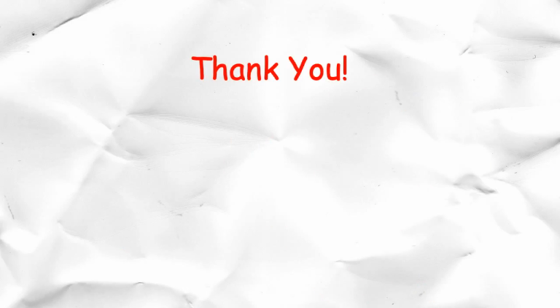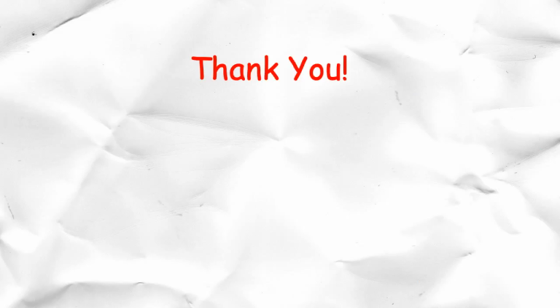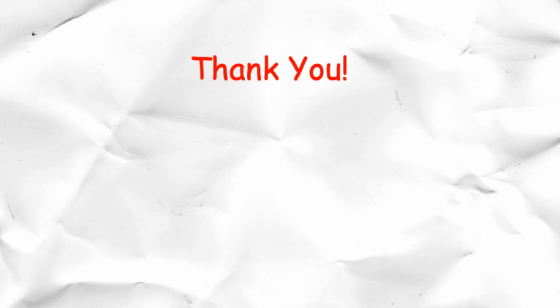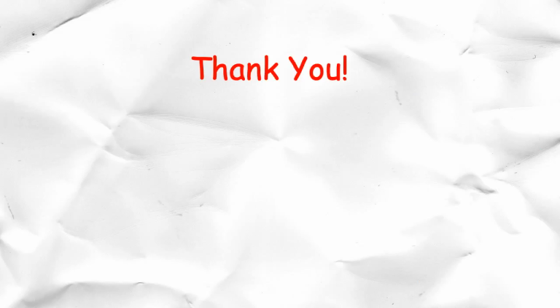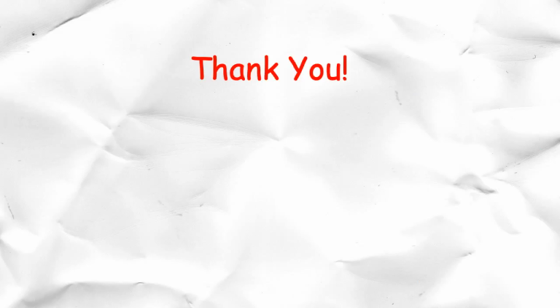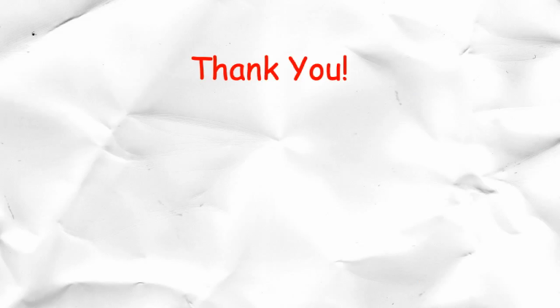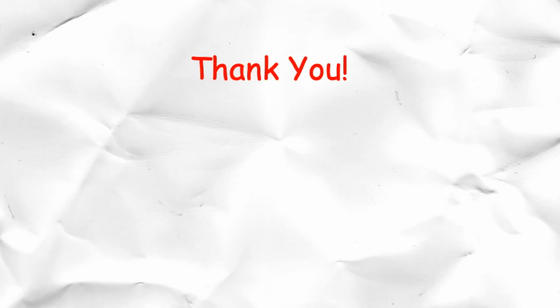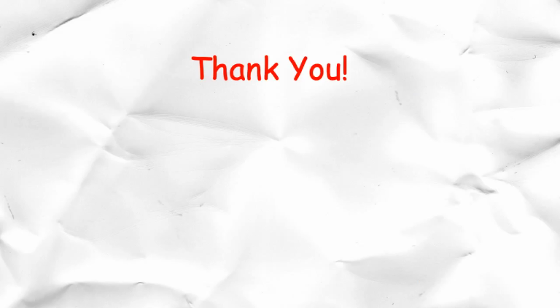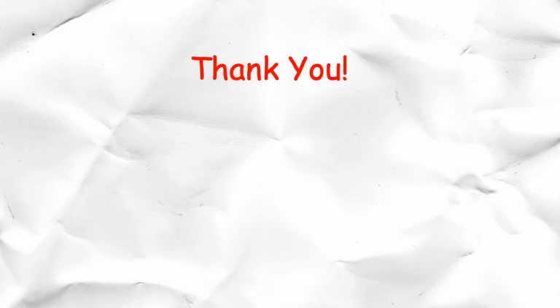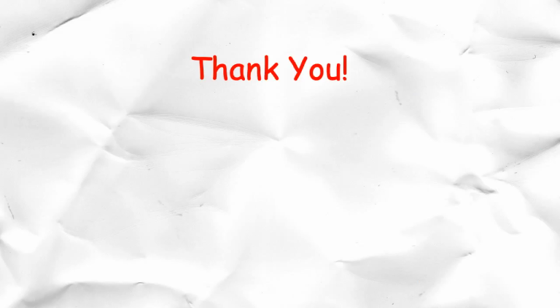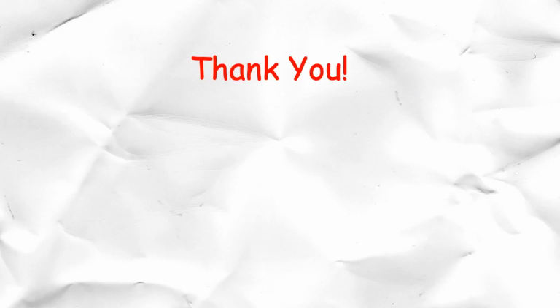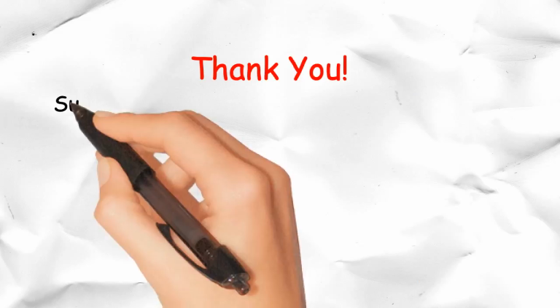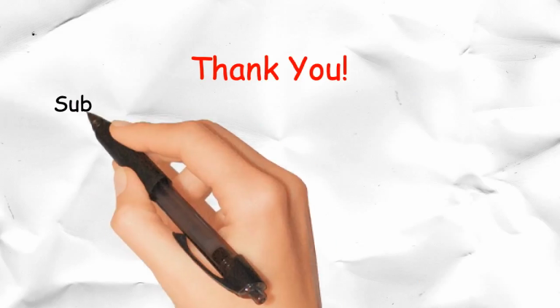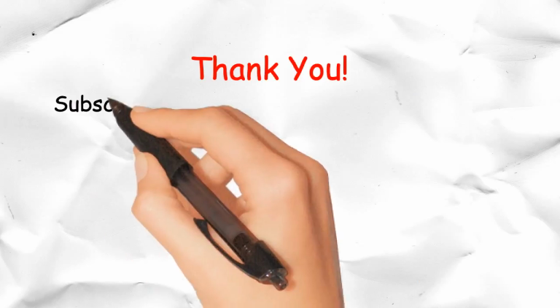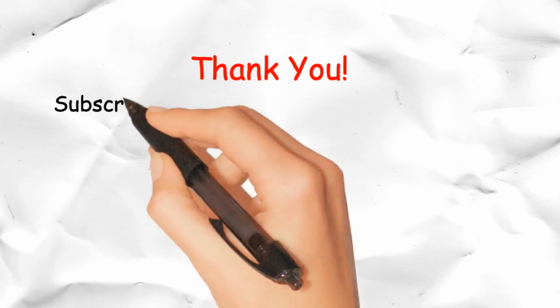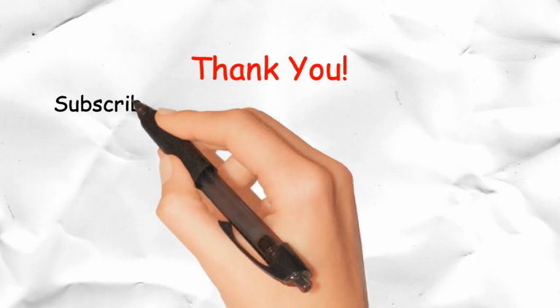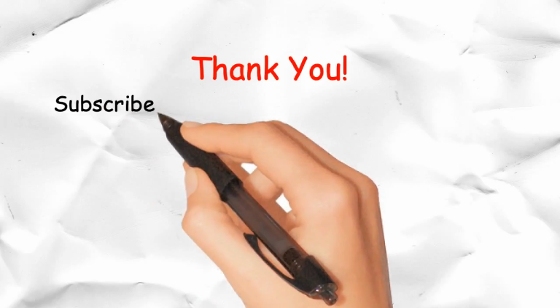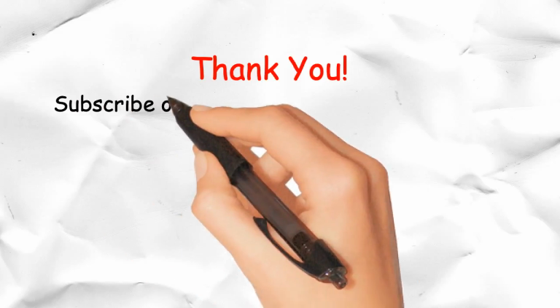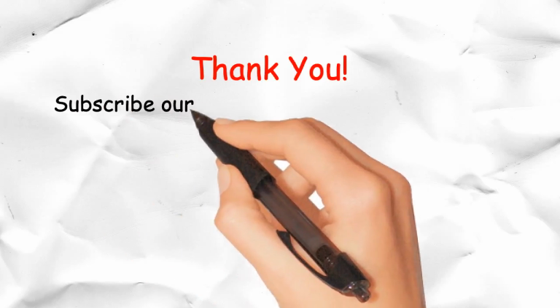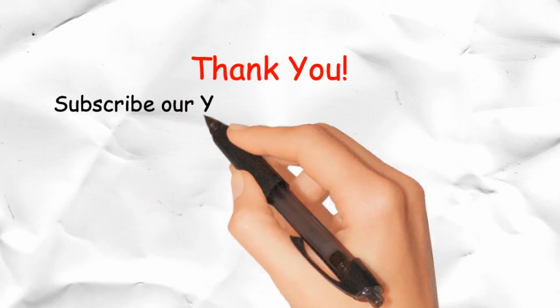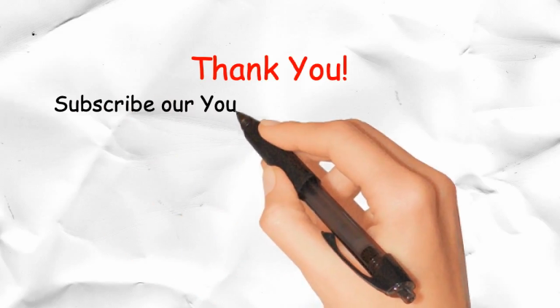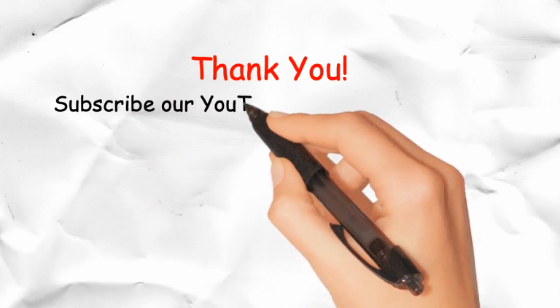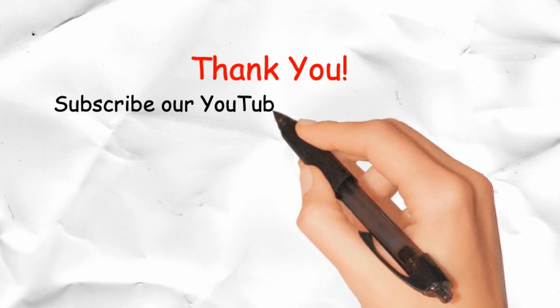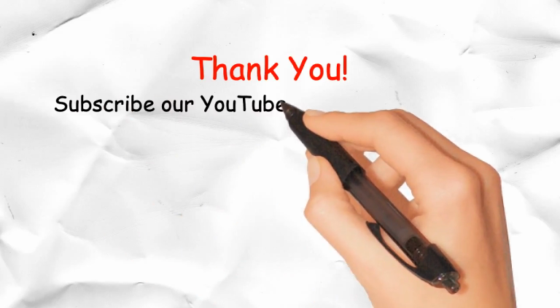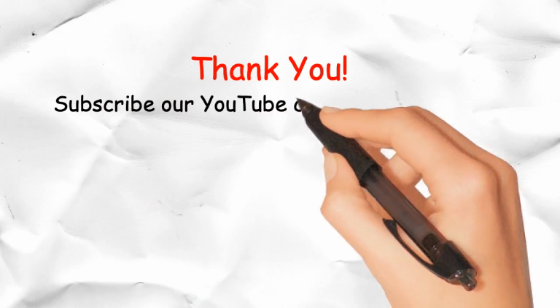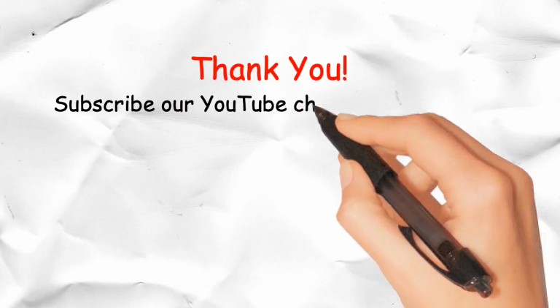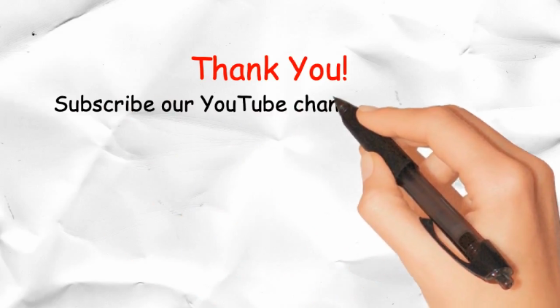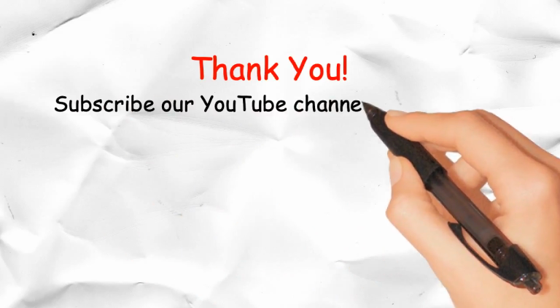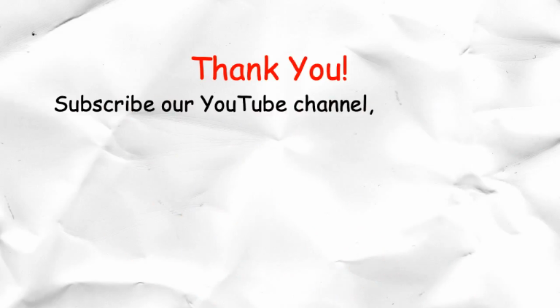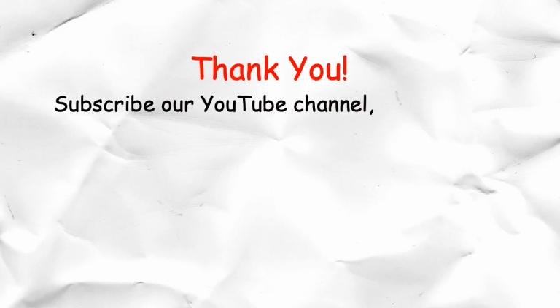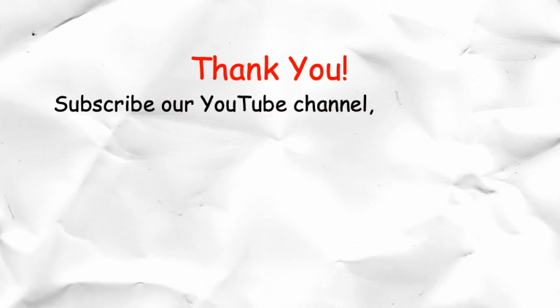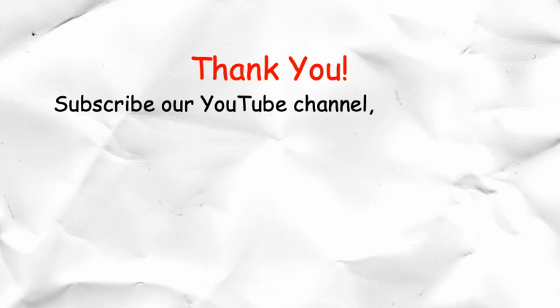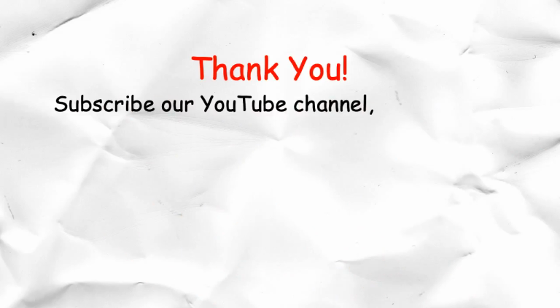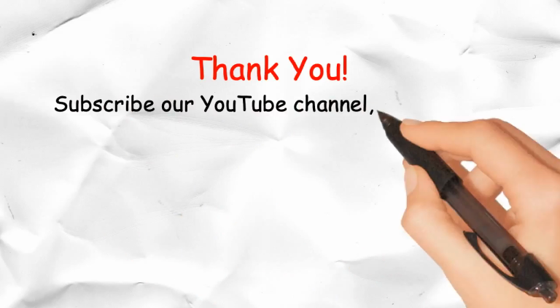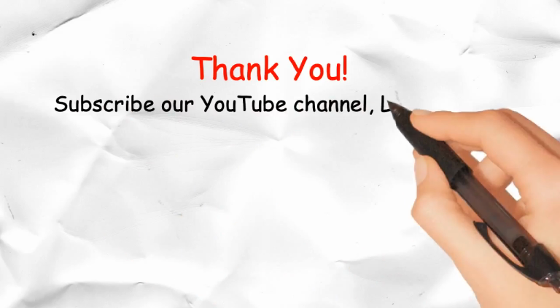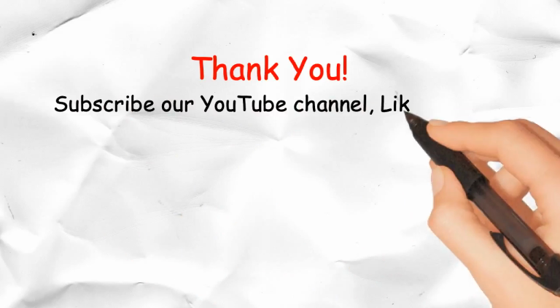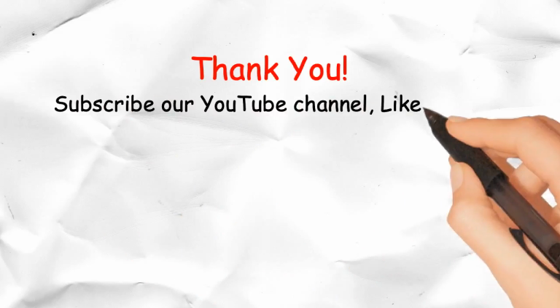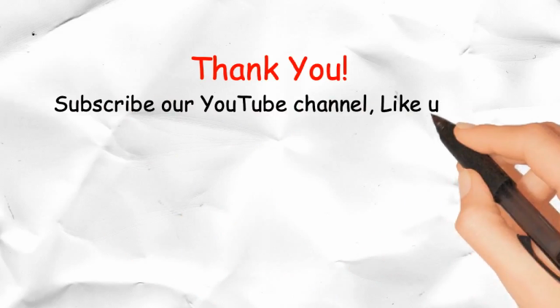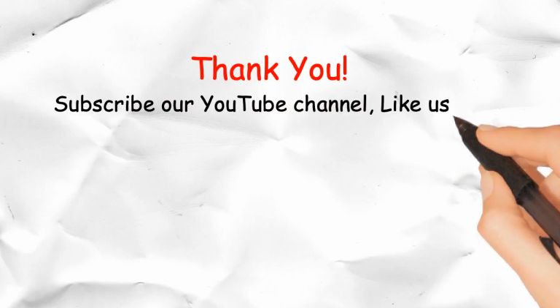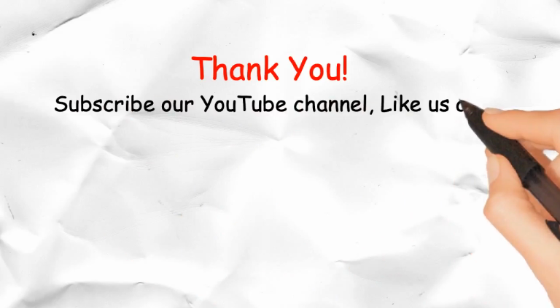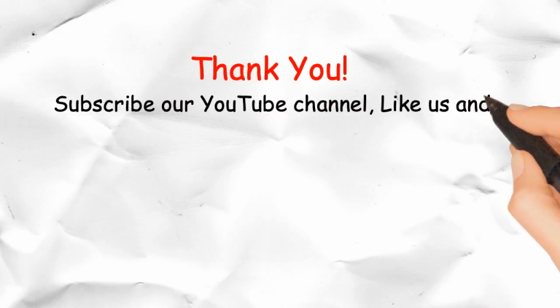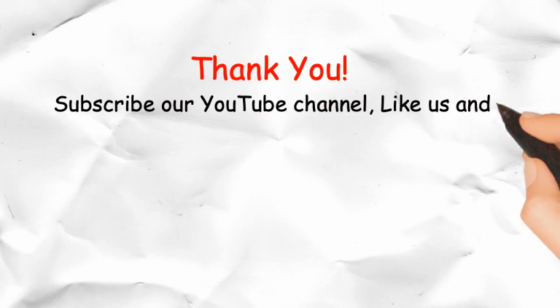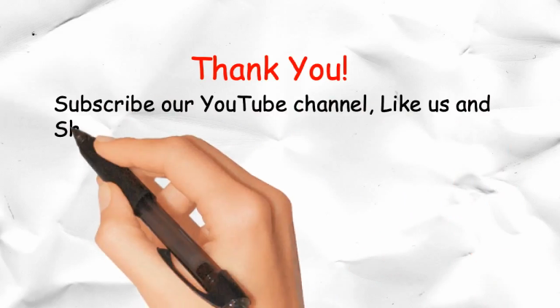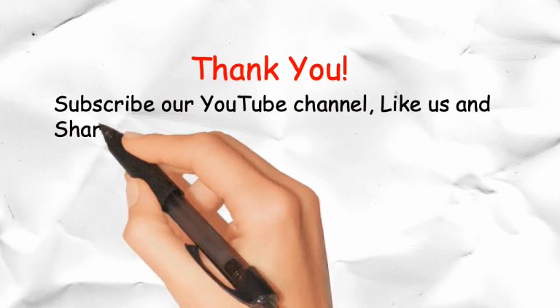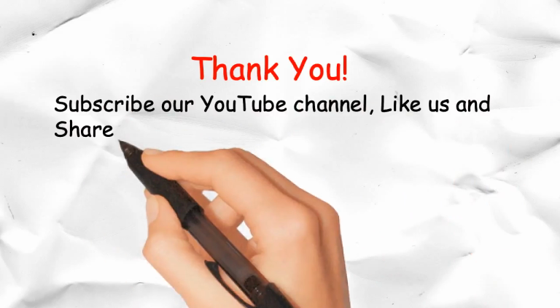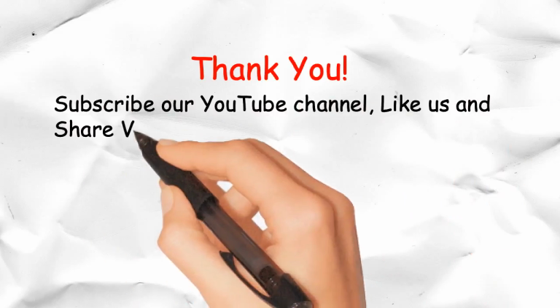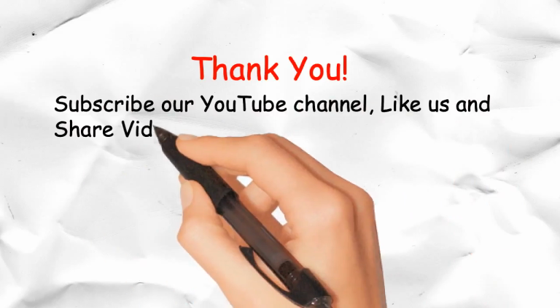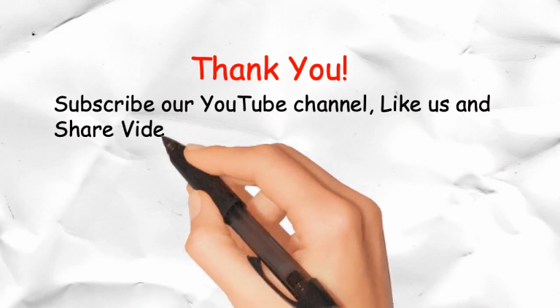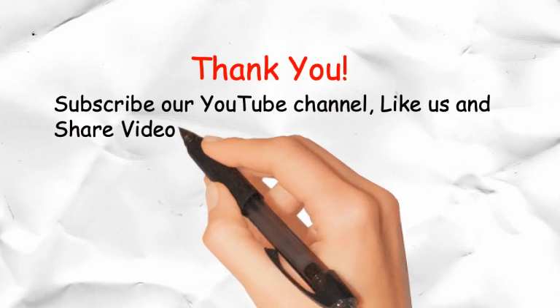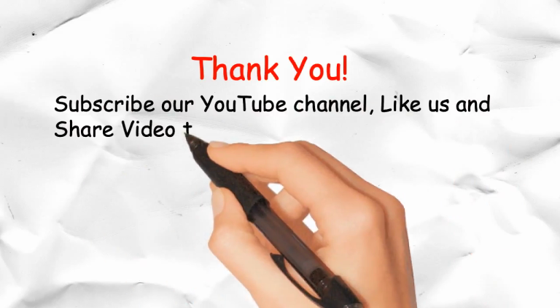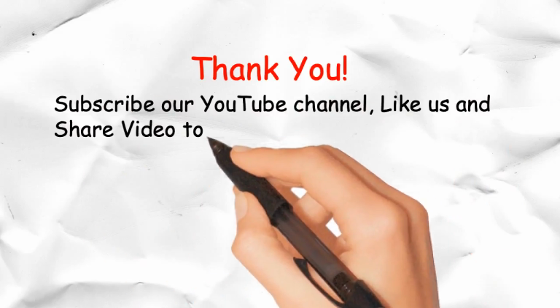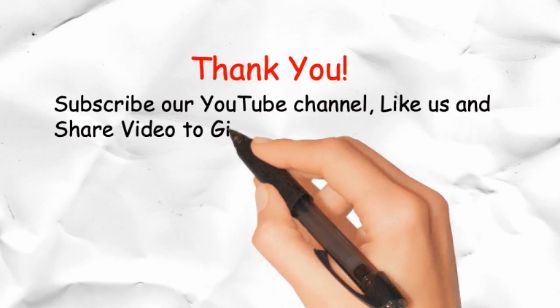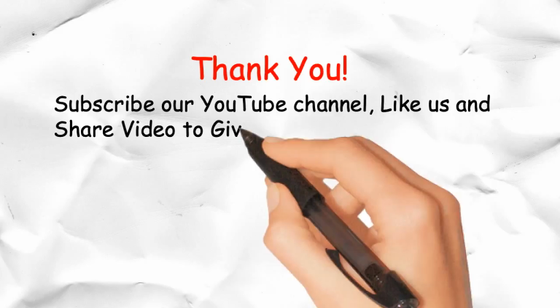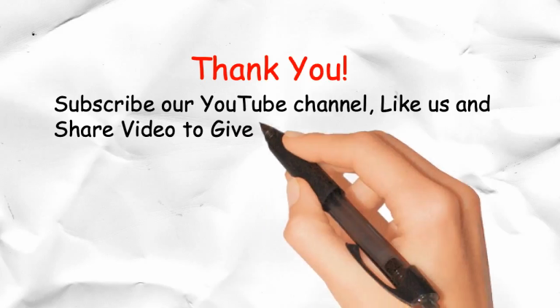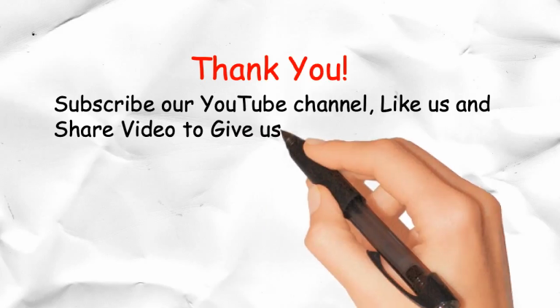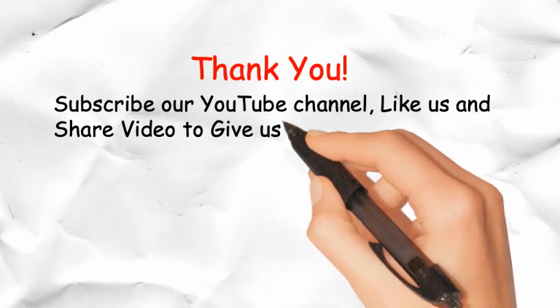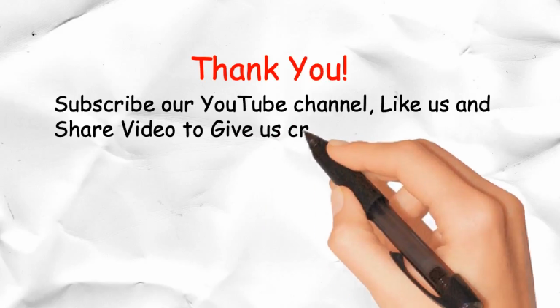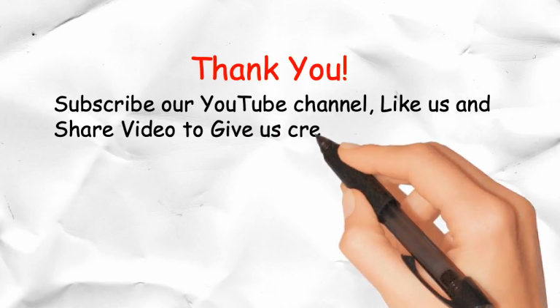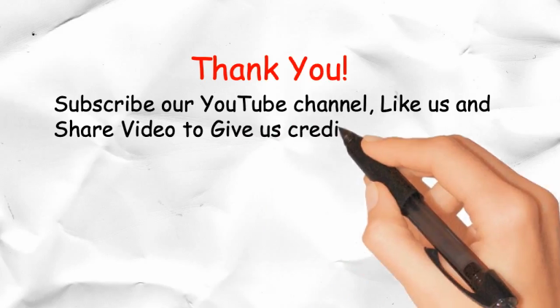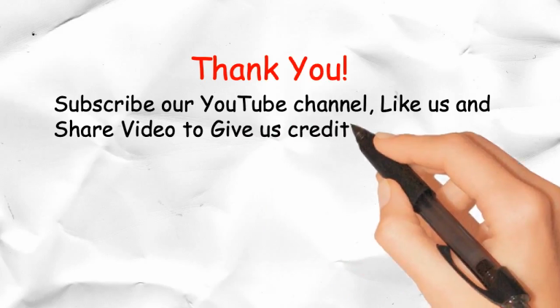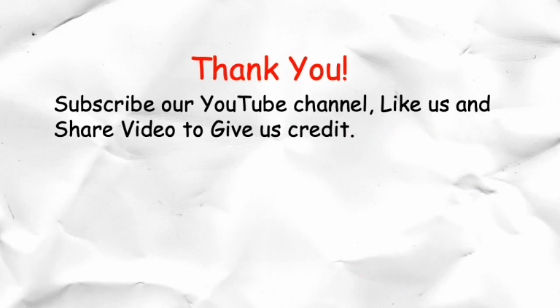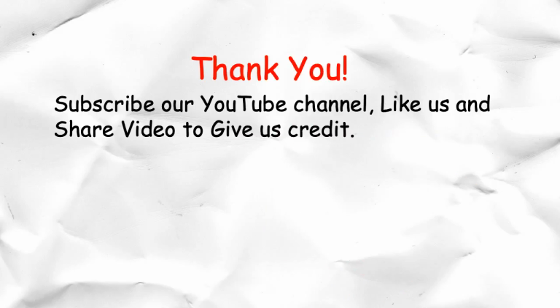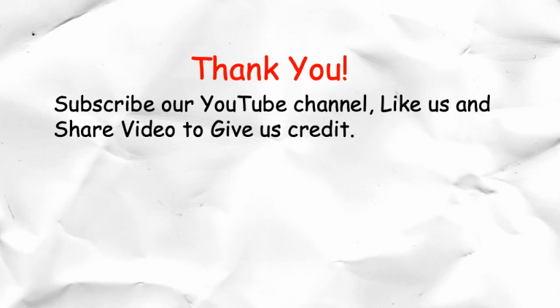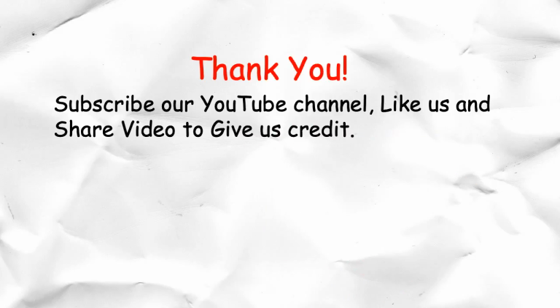Thank you. Subscribe to our YouTube channel, like us, and share the video to give us credit.